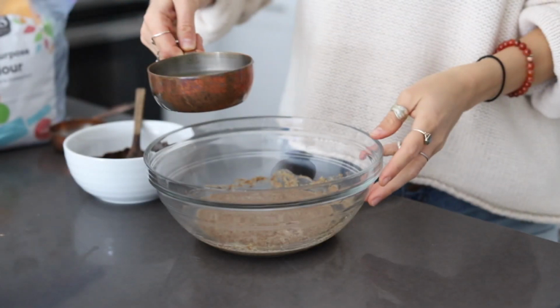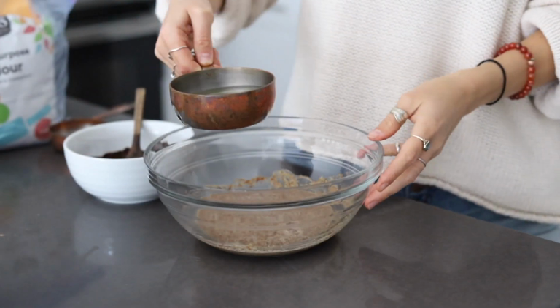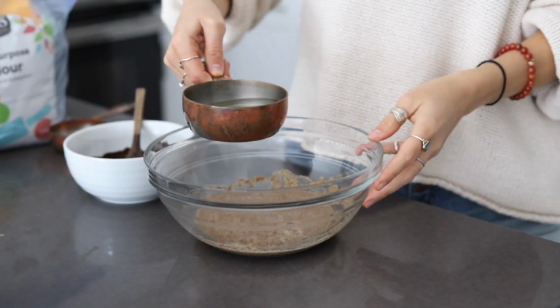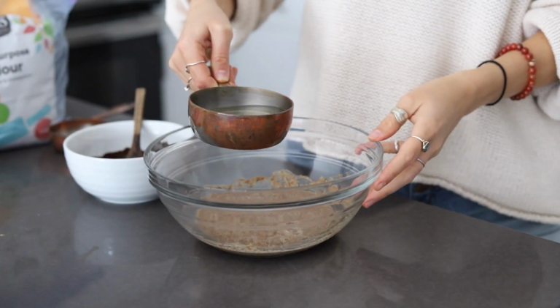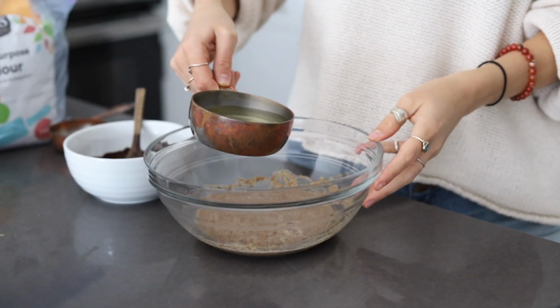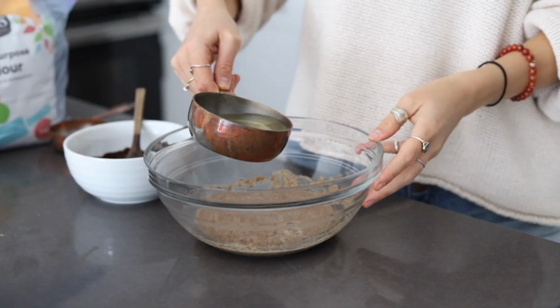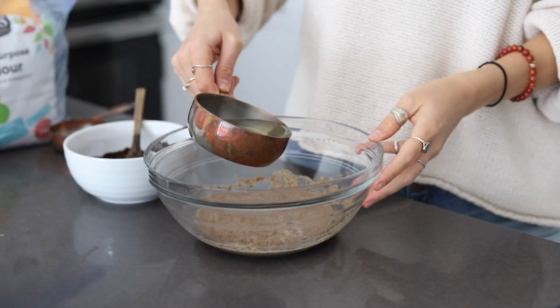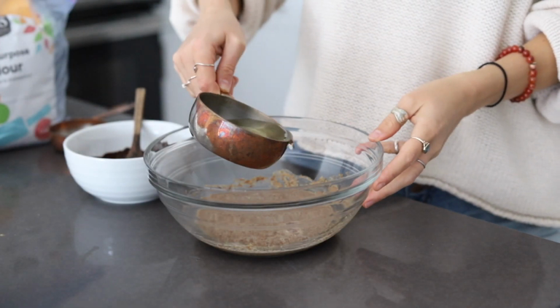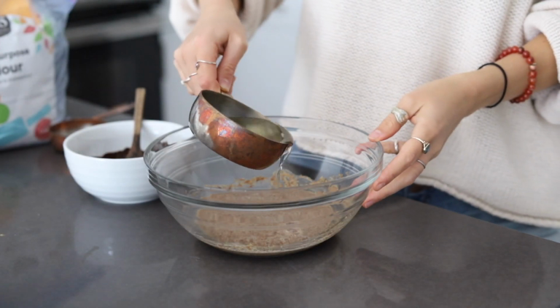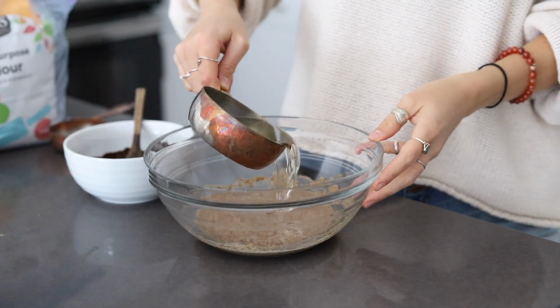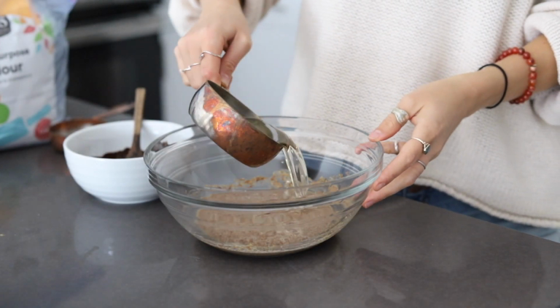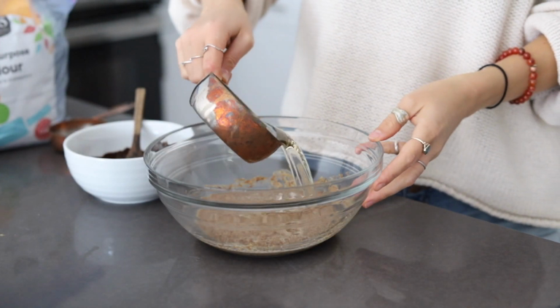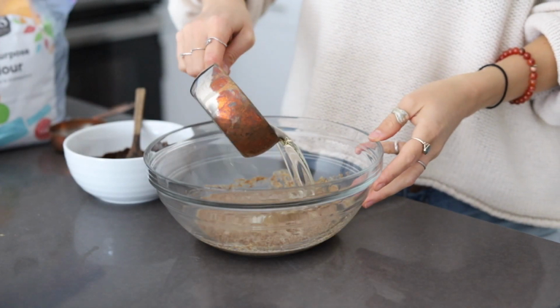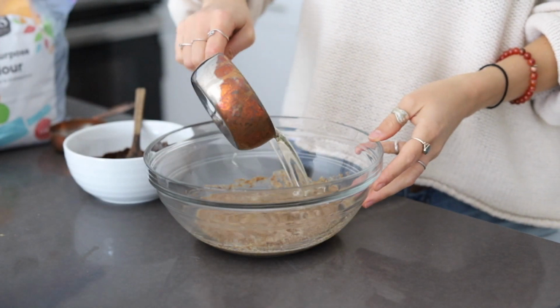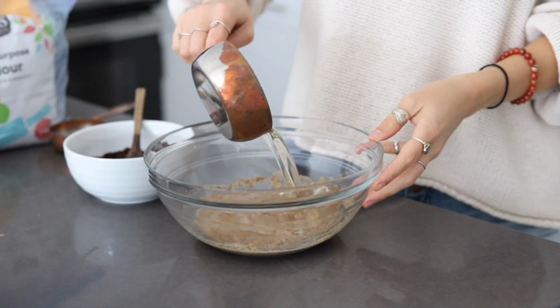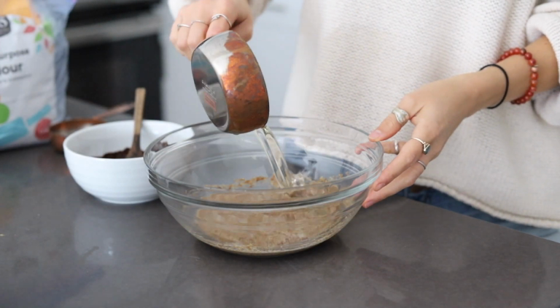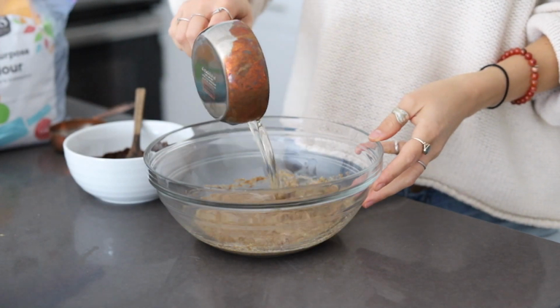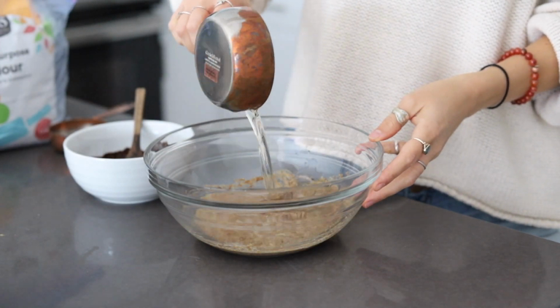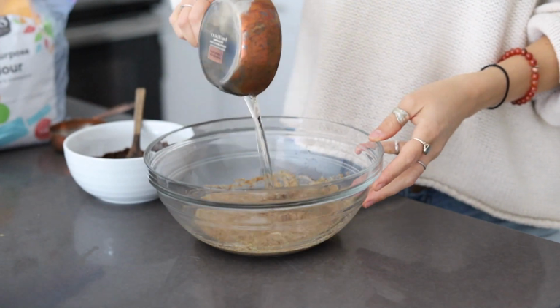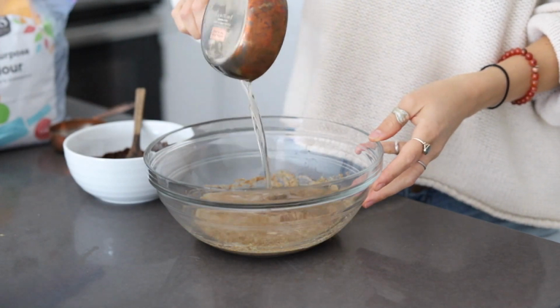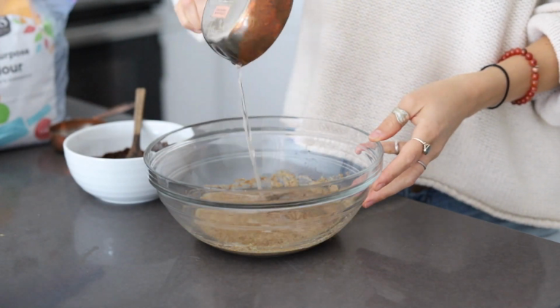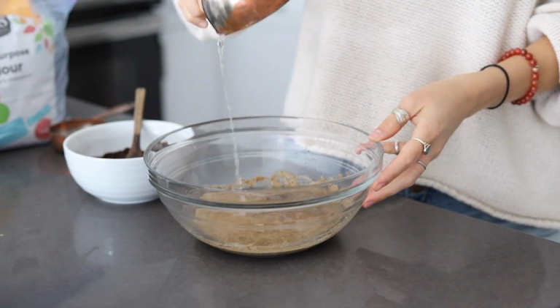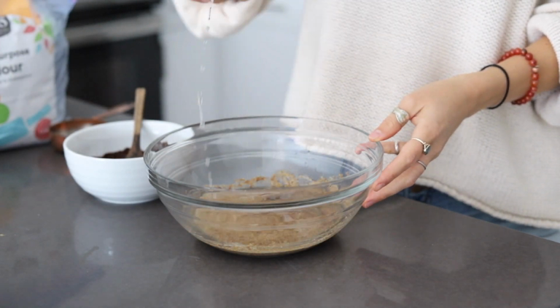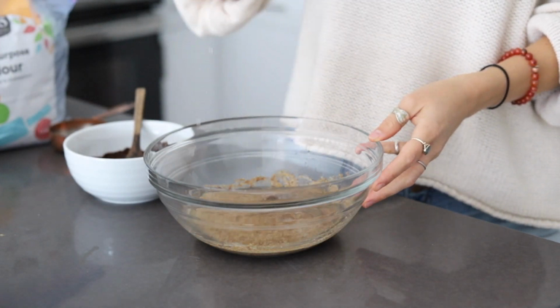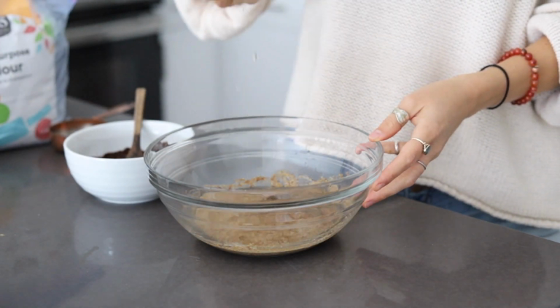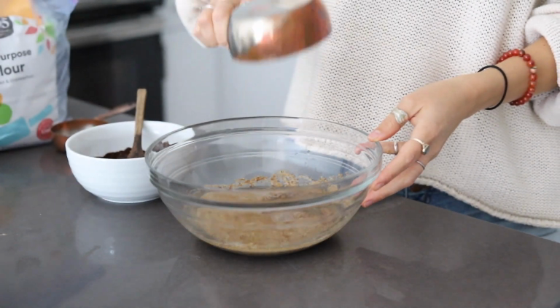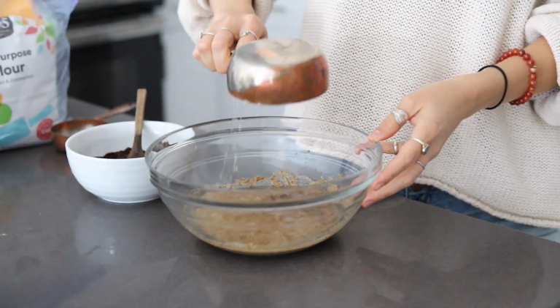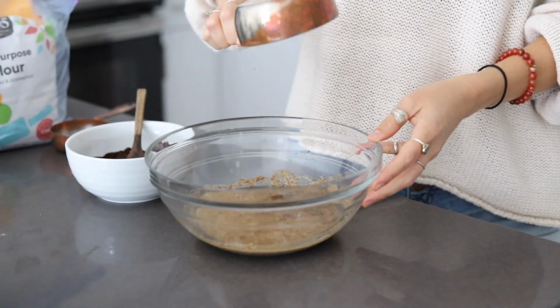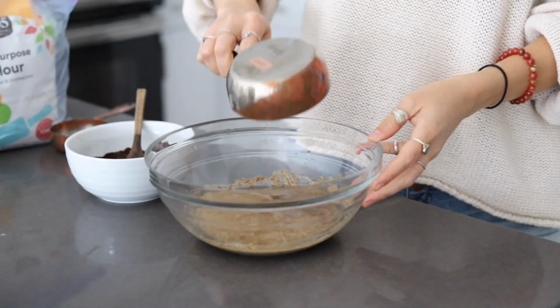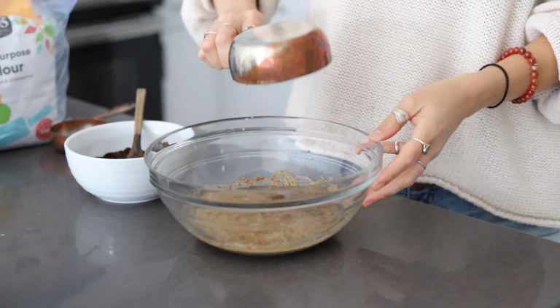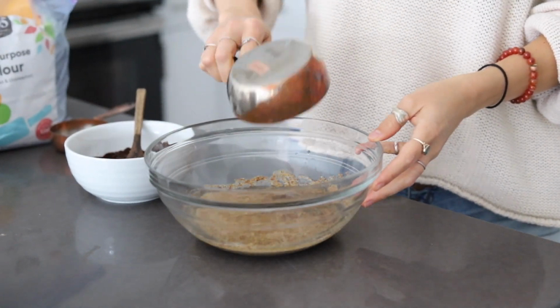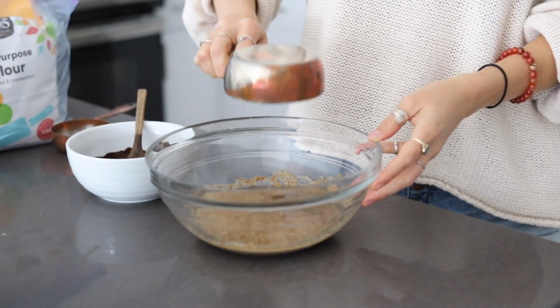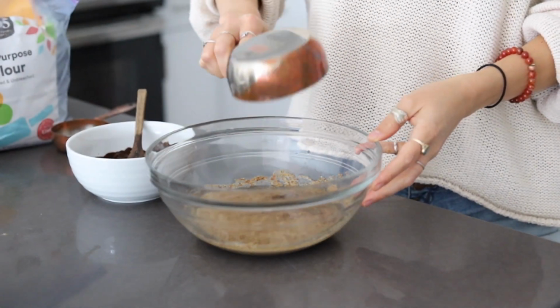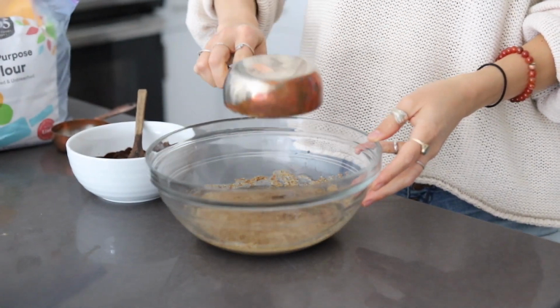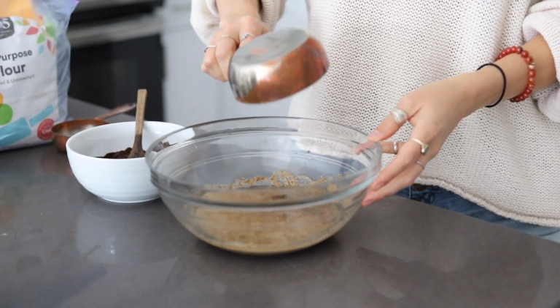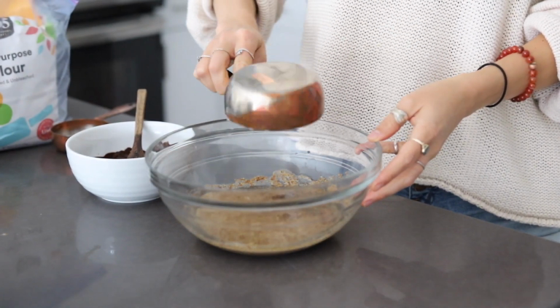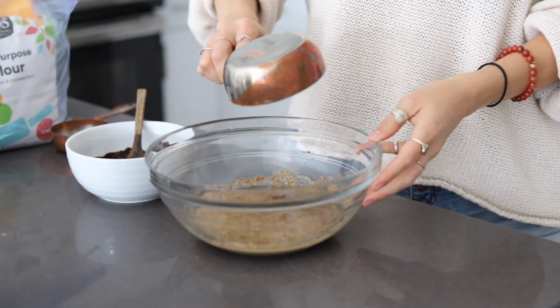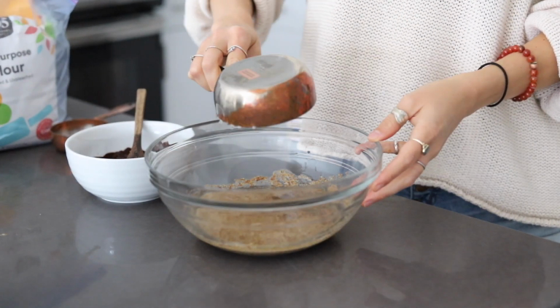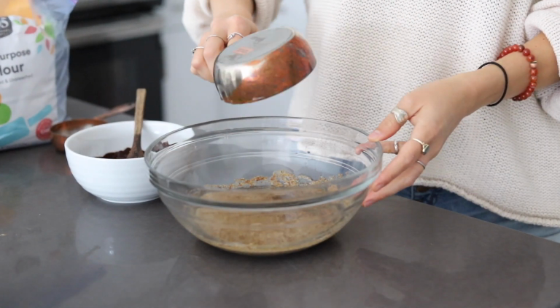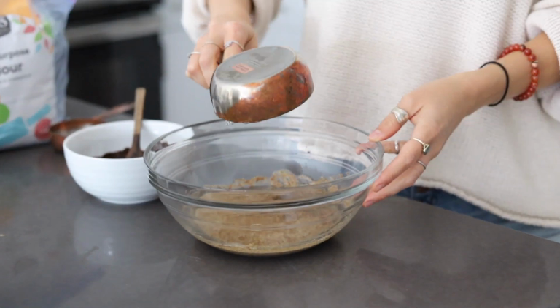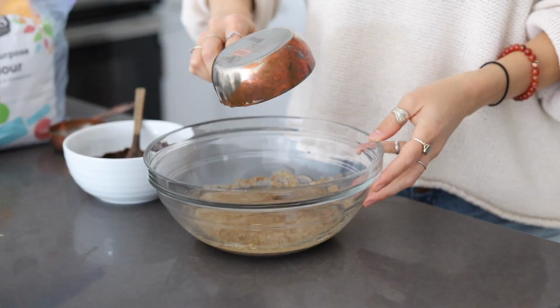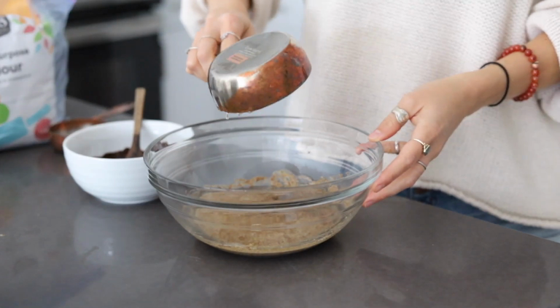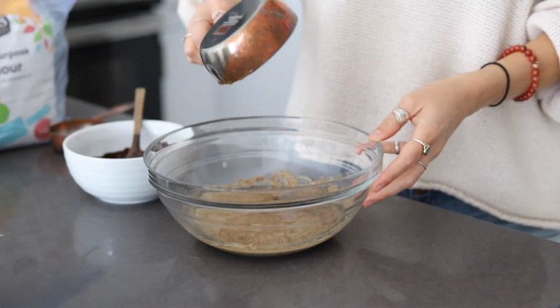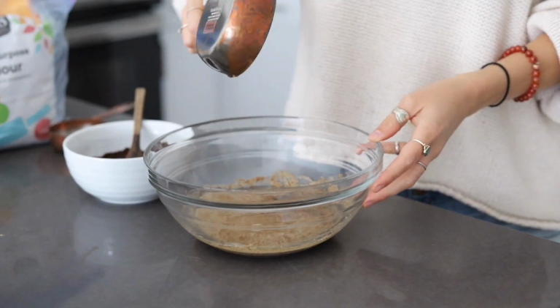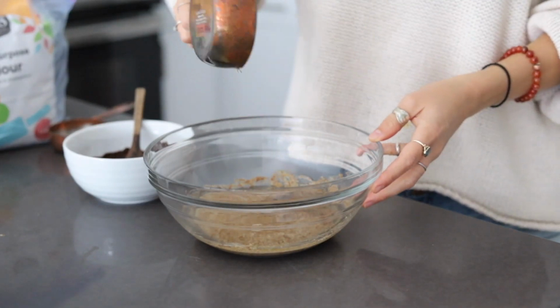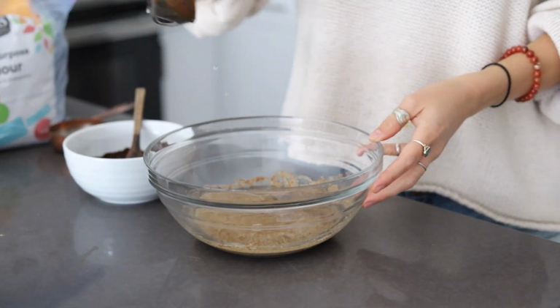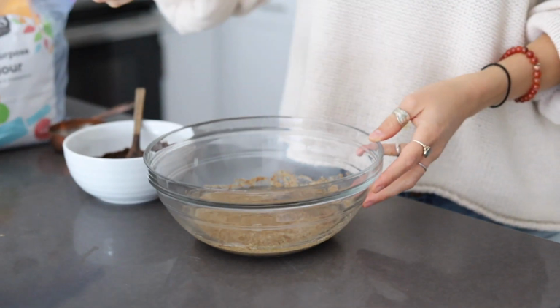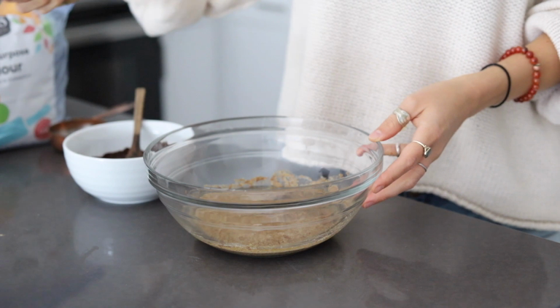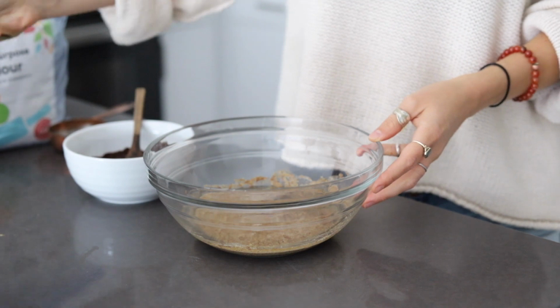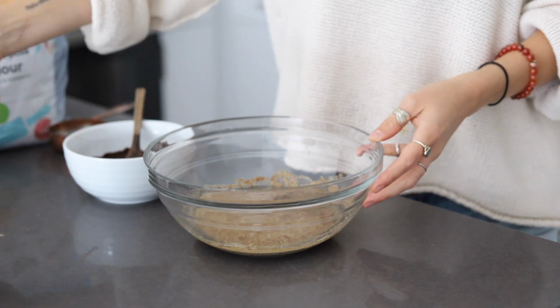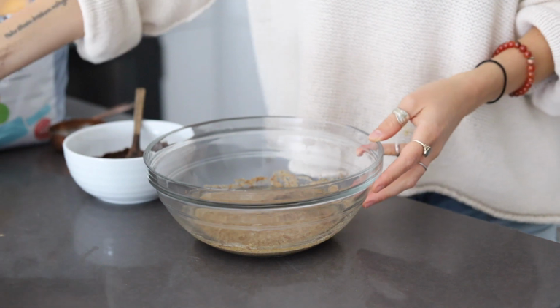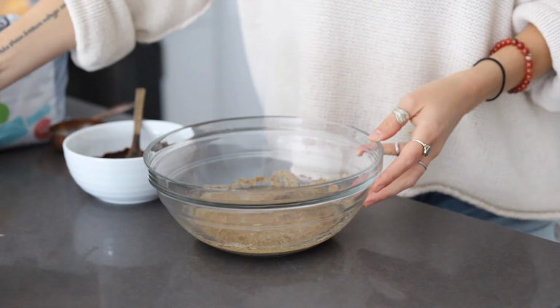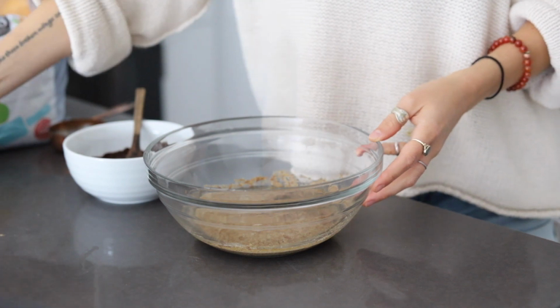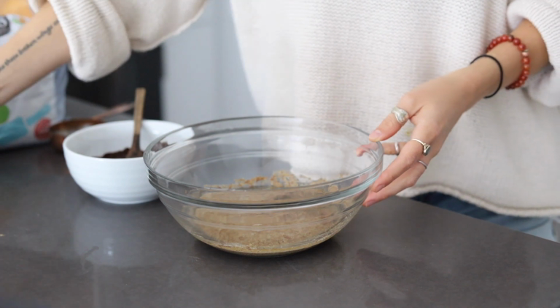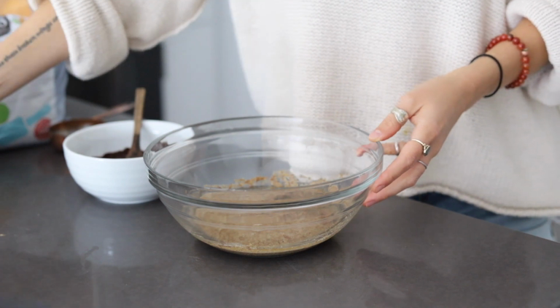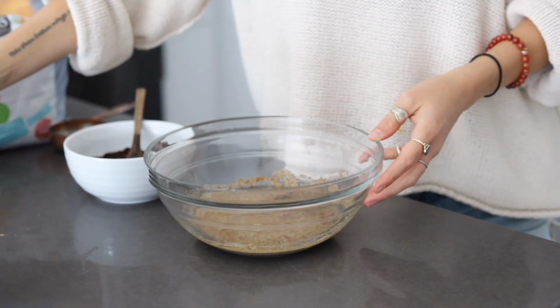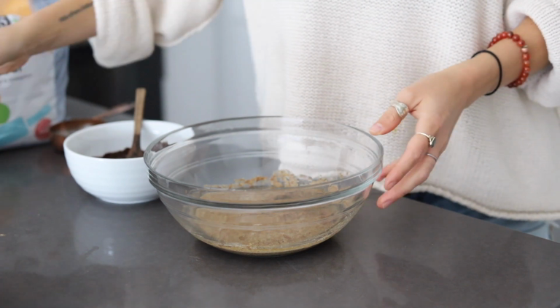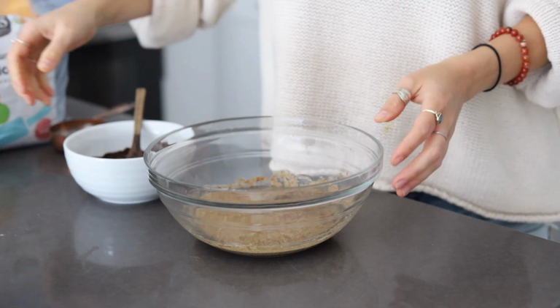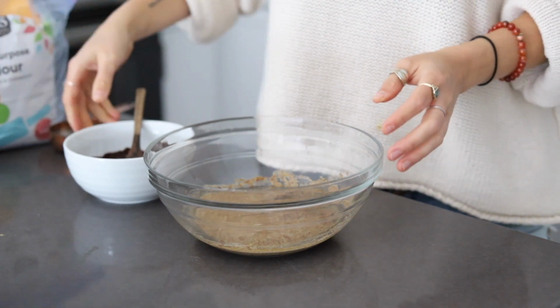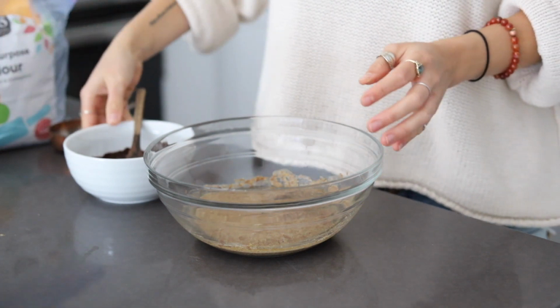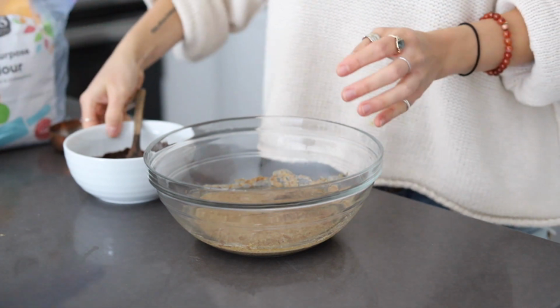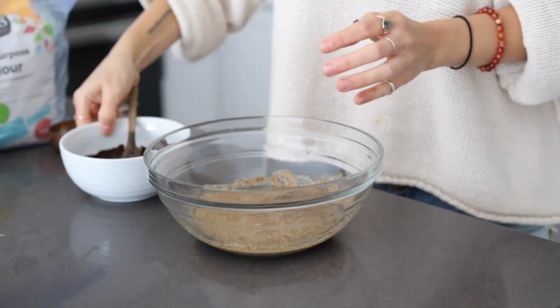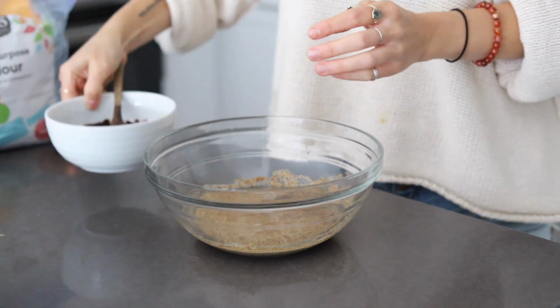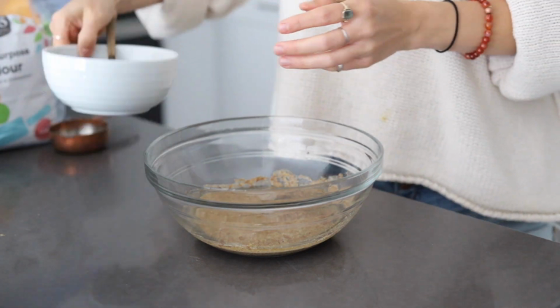Next up, you're going to add in some melted coconut oil or melted vegan butter, along with some melted chocolate and coconut sugar.